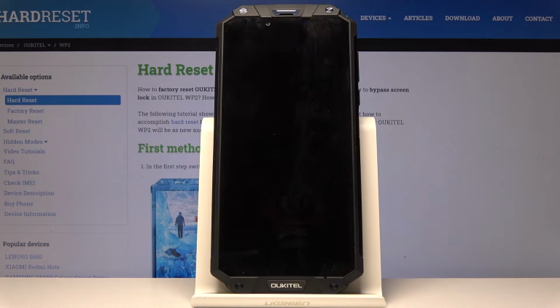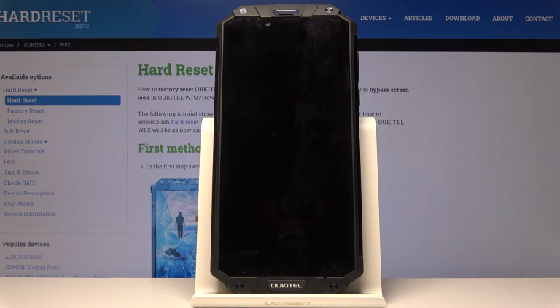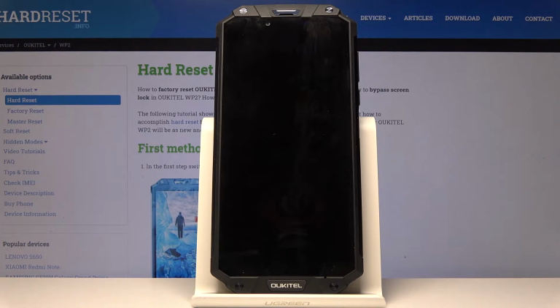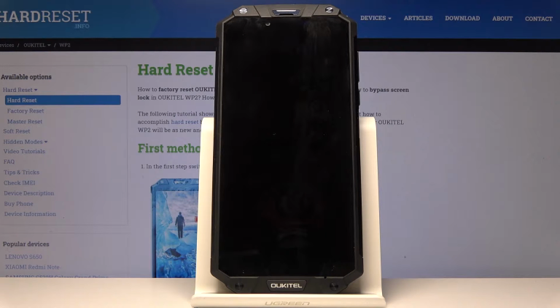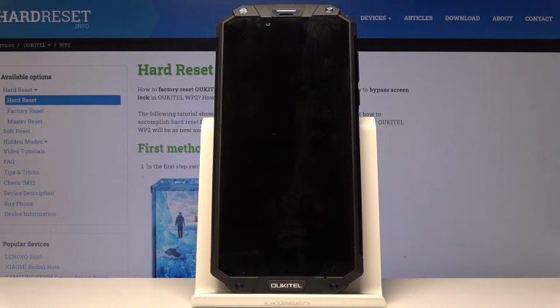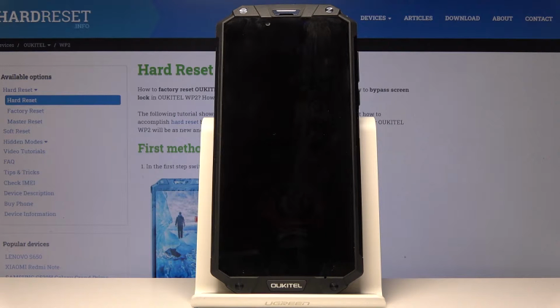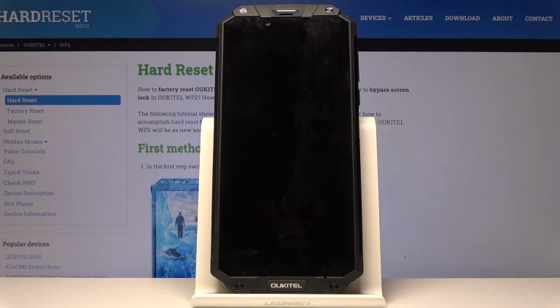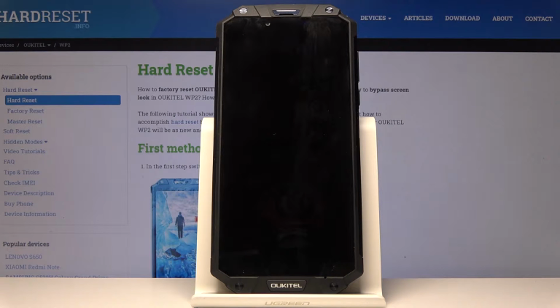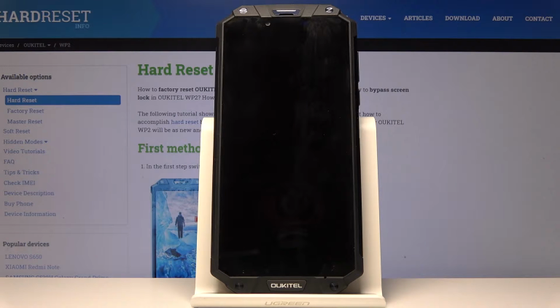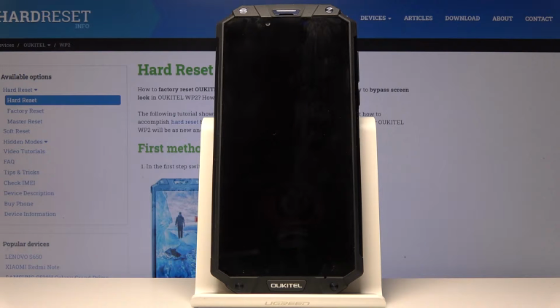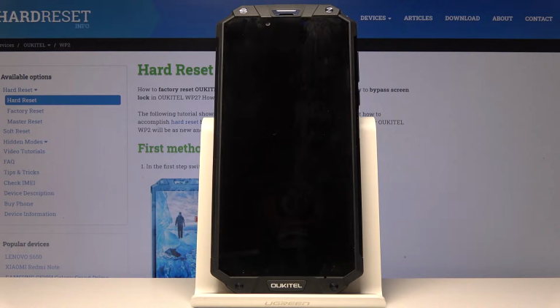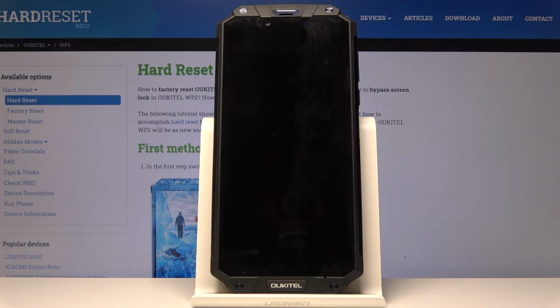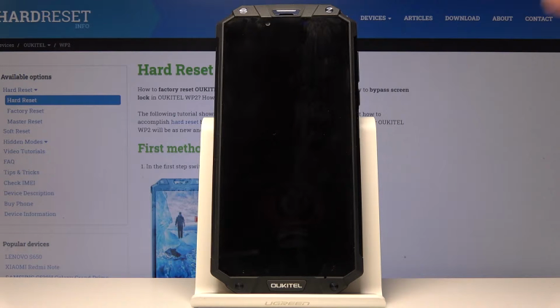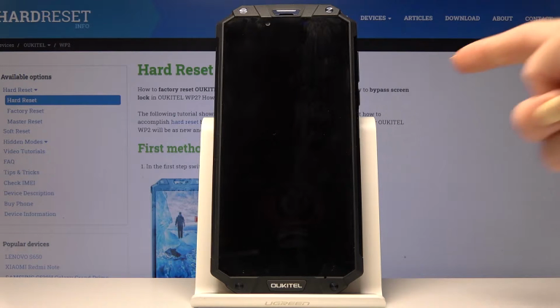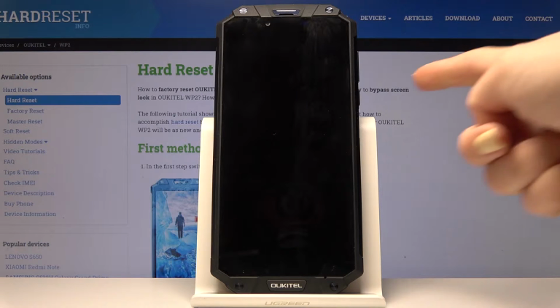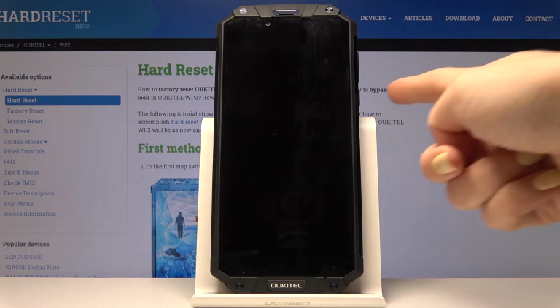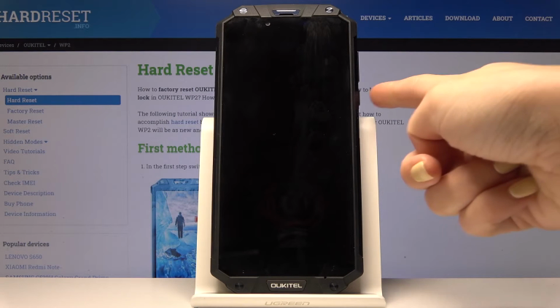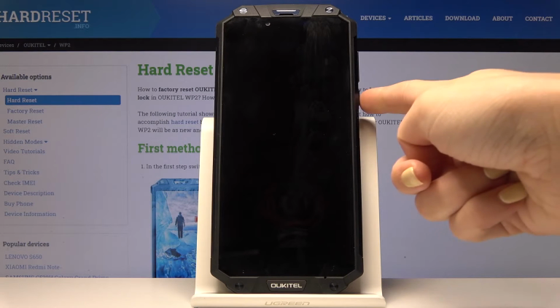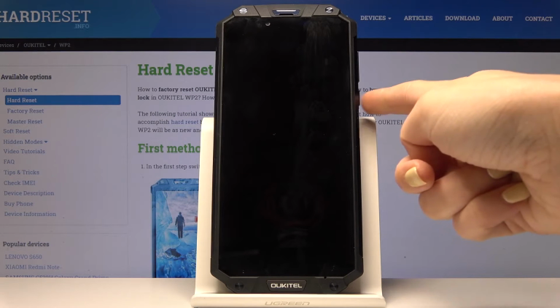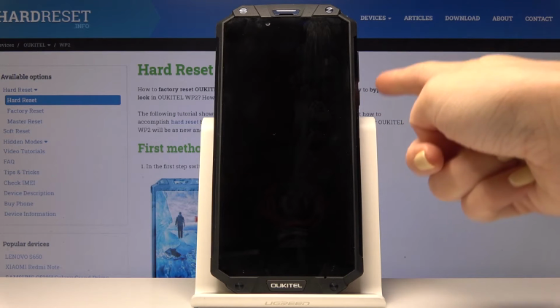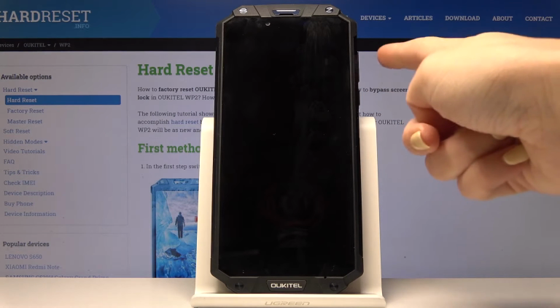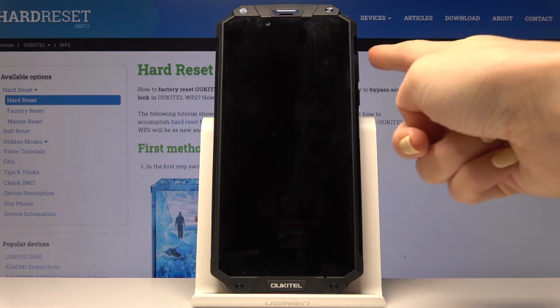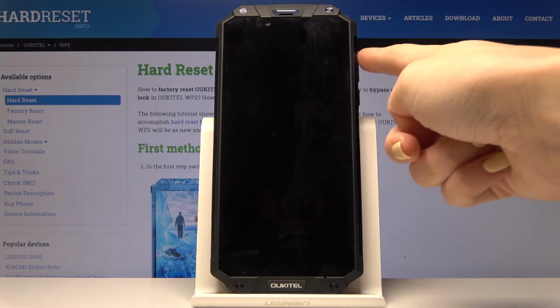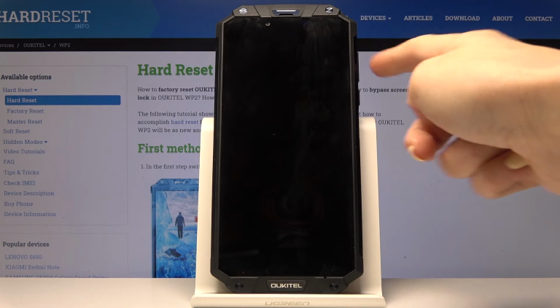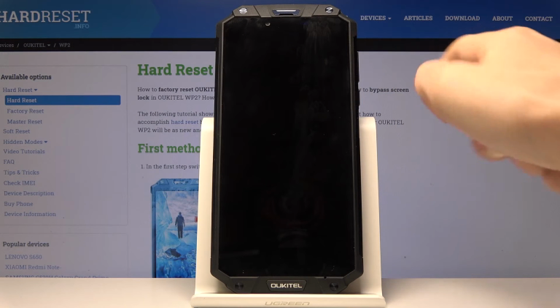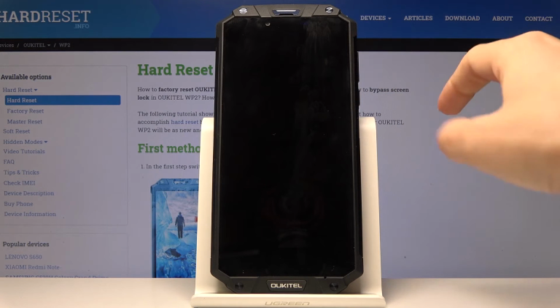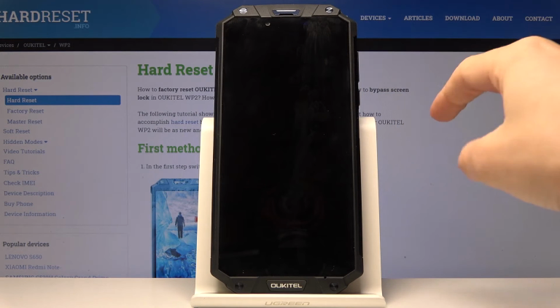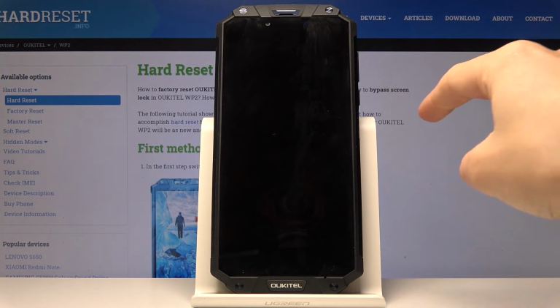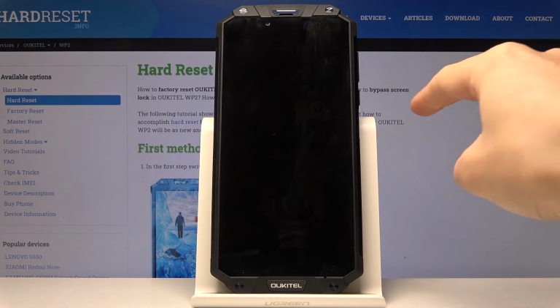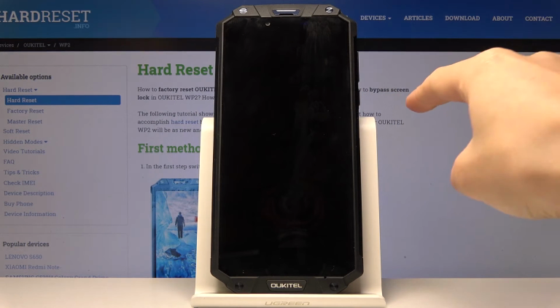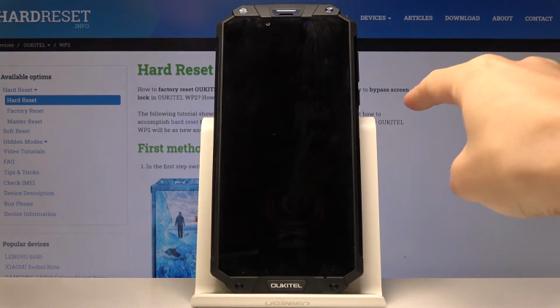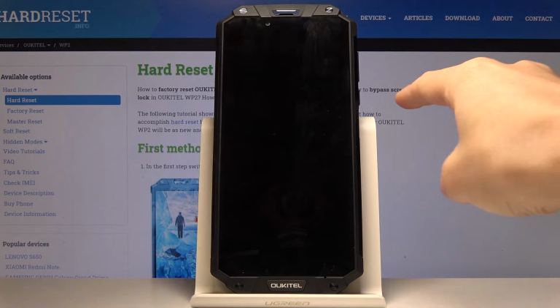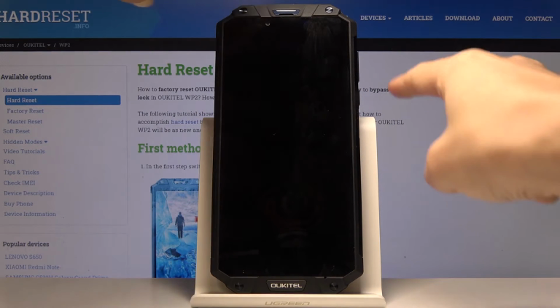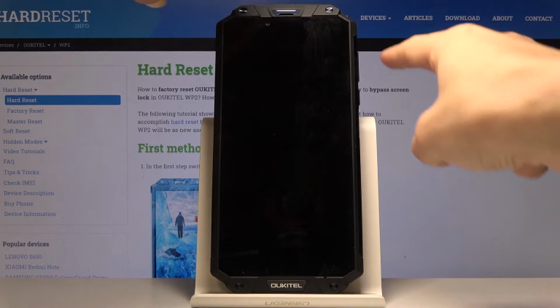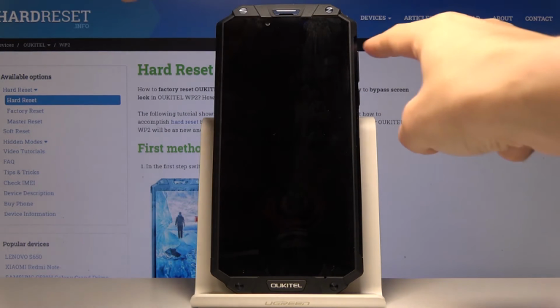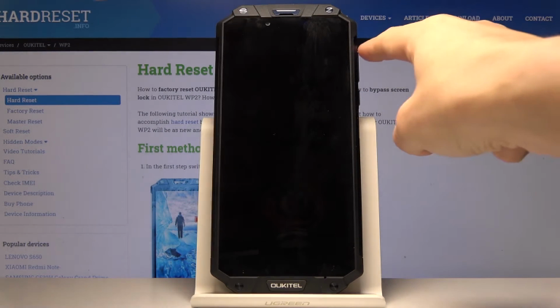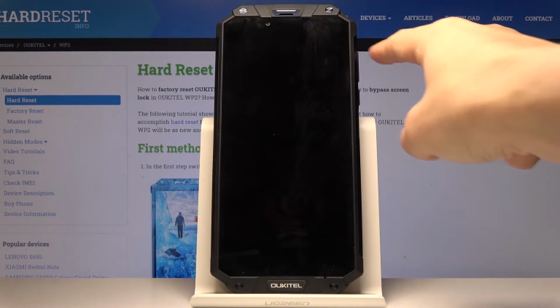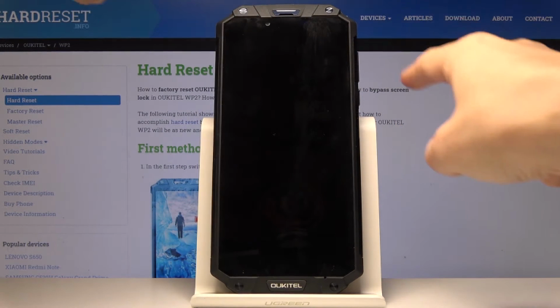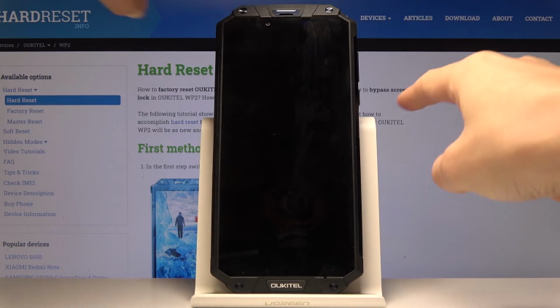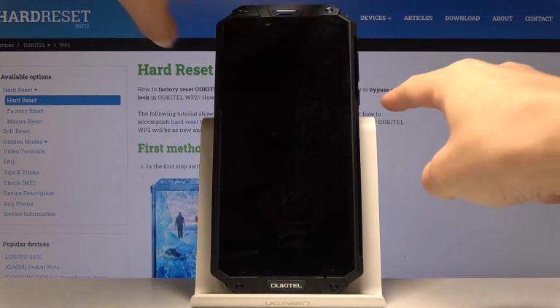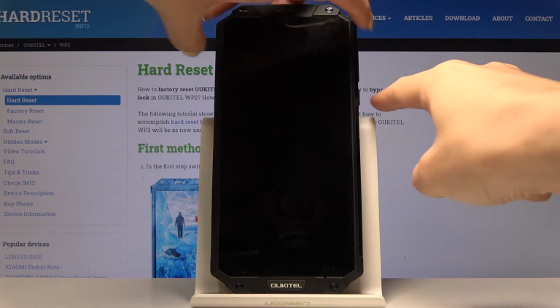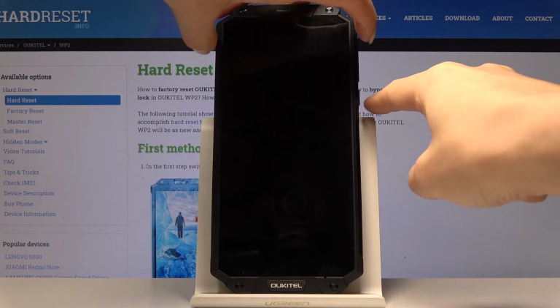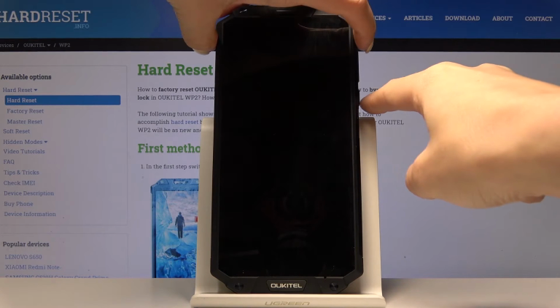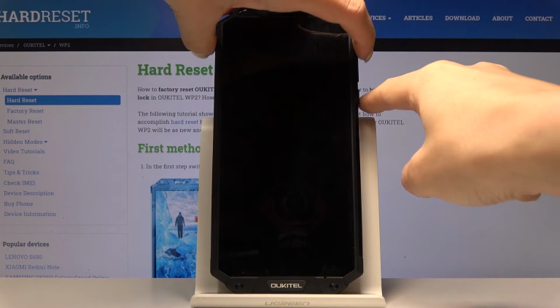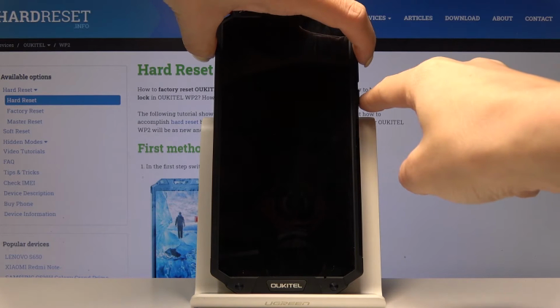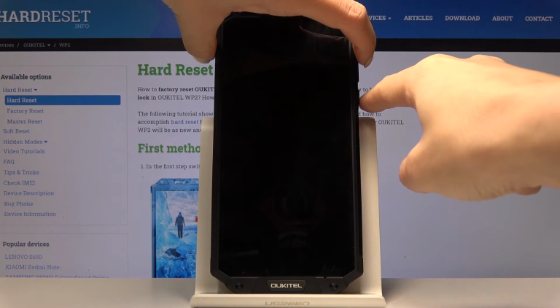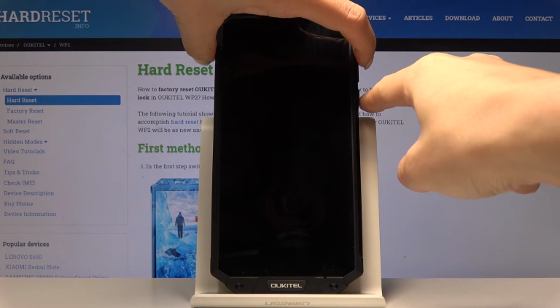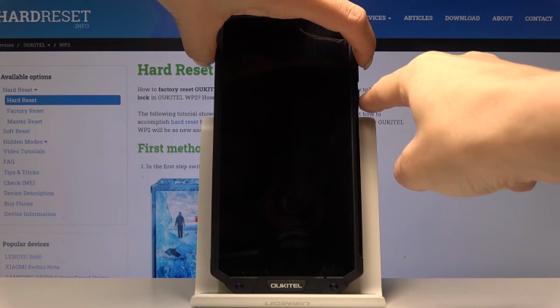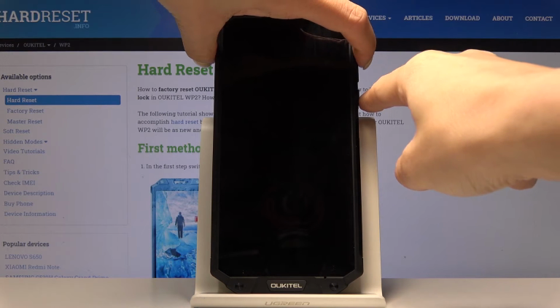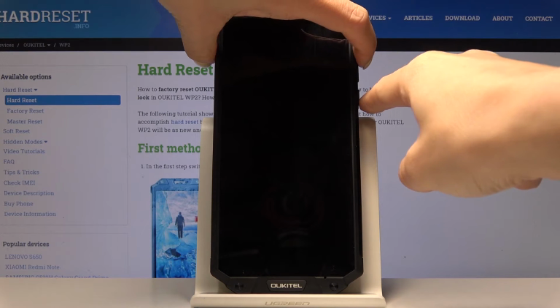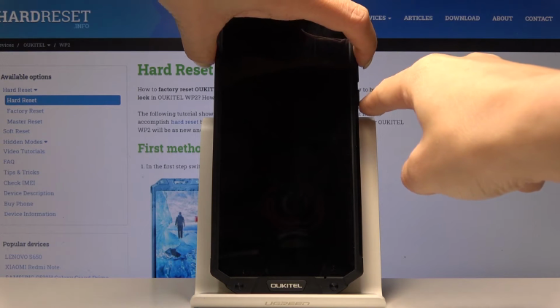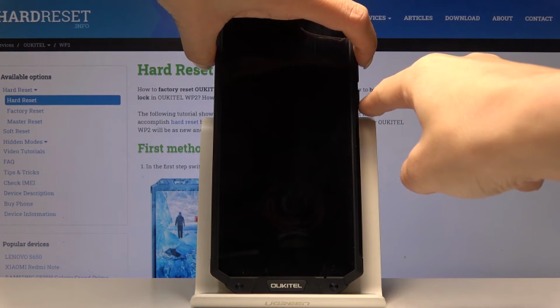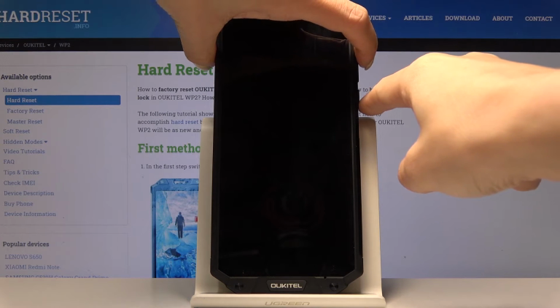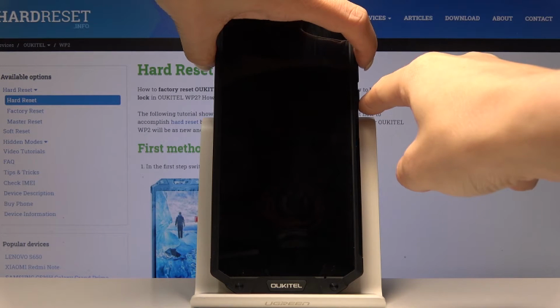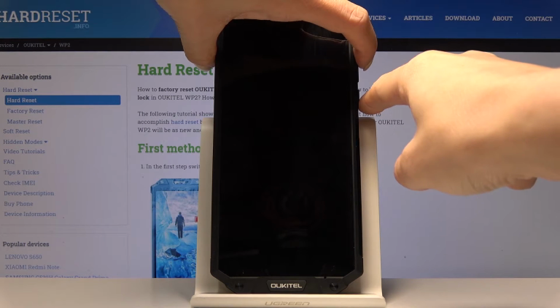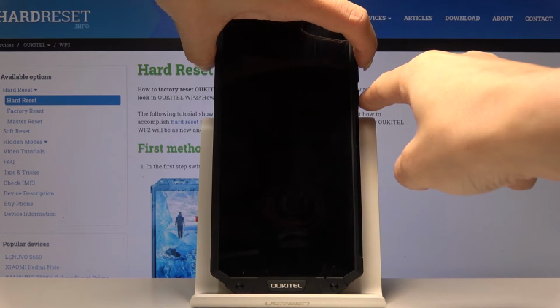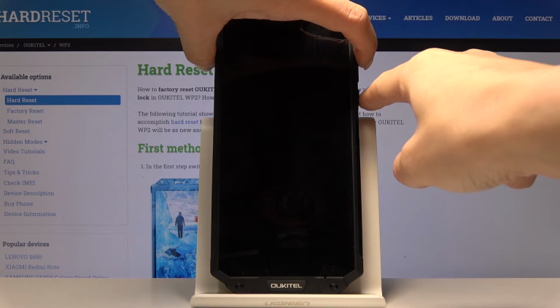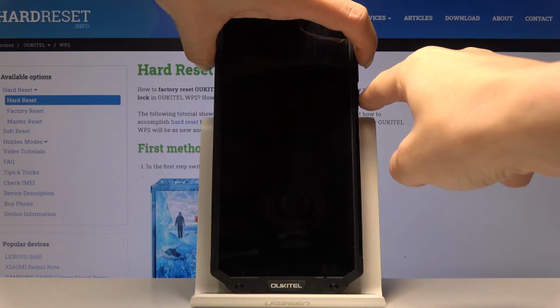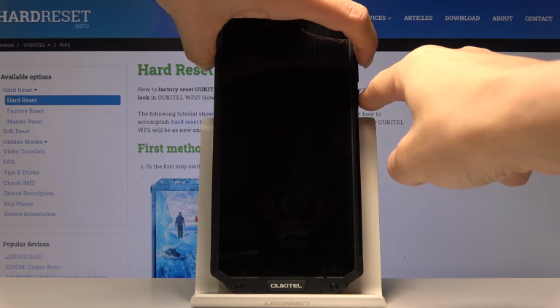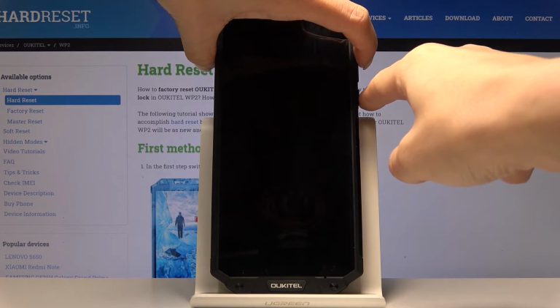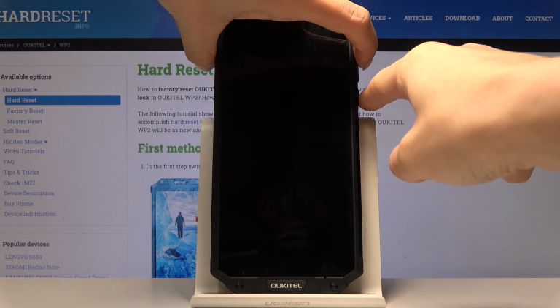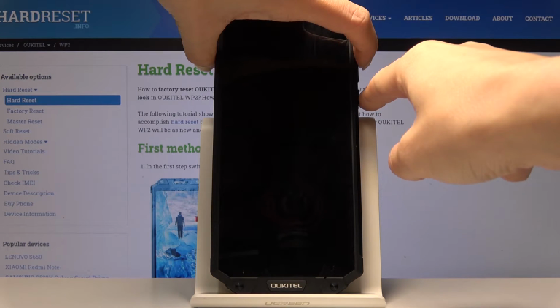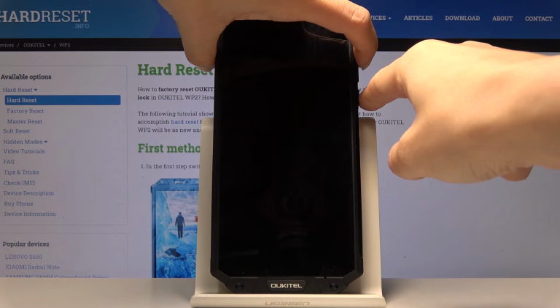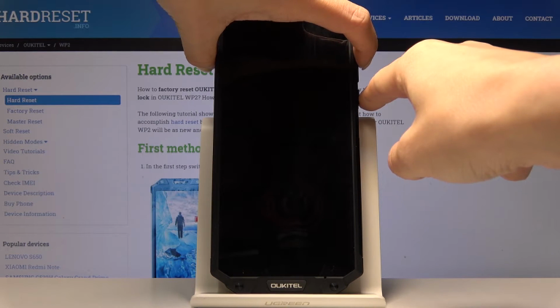Once your device is off, tap on the power key and volume up key, hold both keys all together until you see the boot mode.